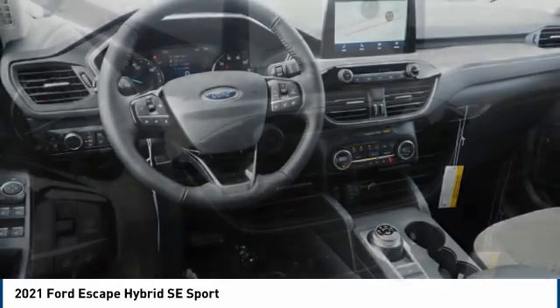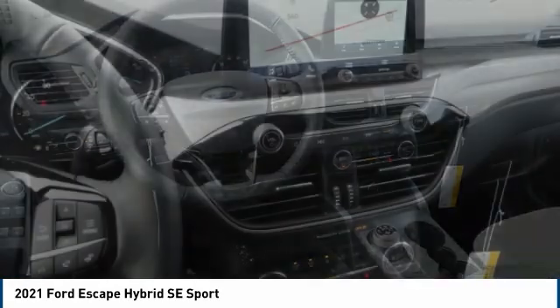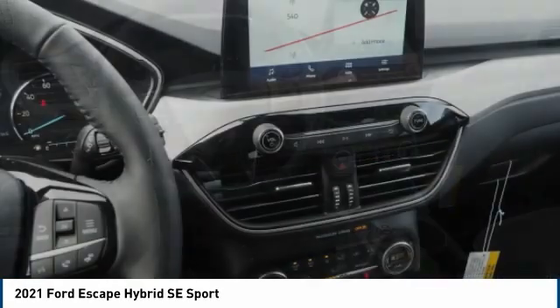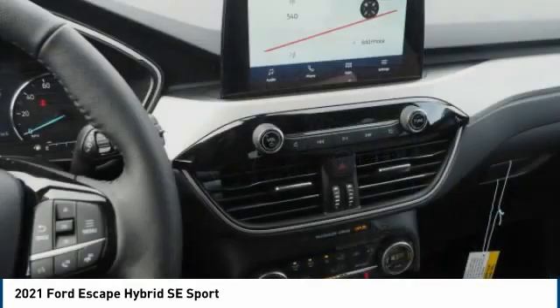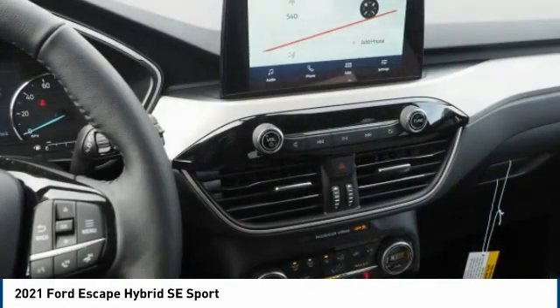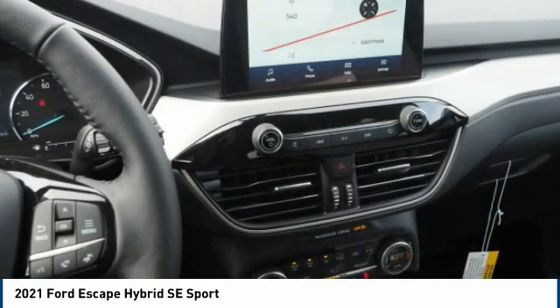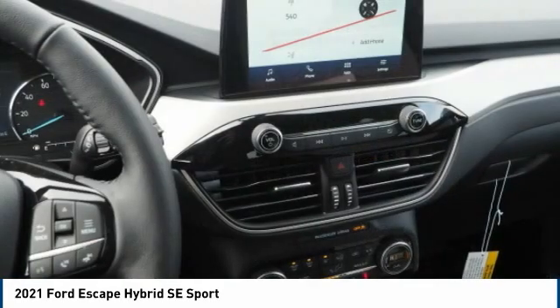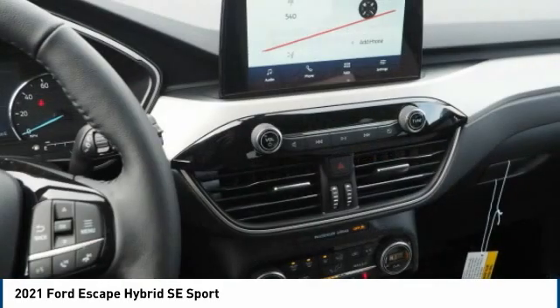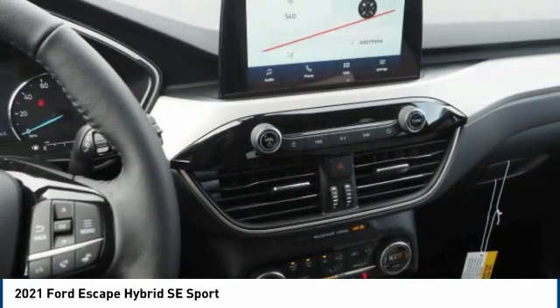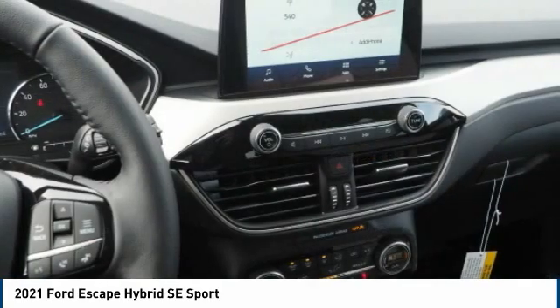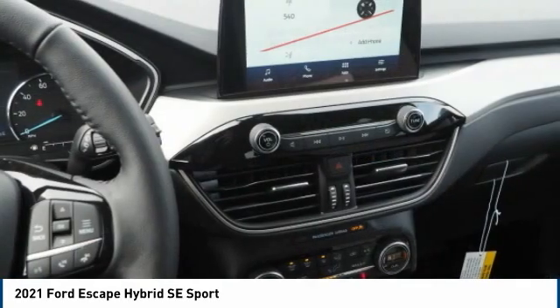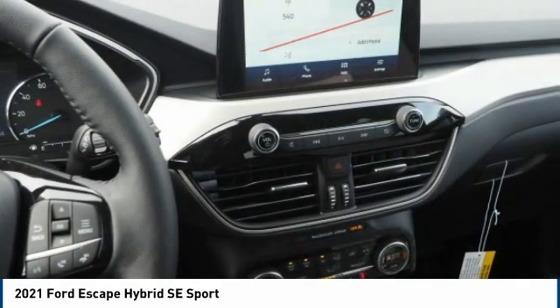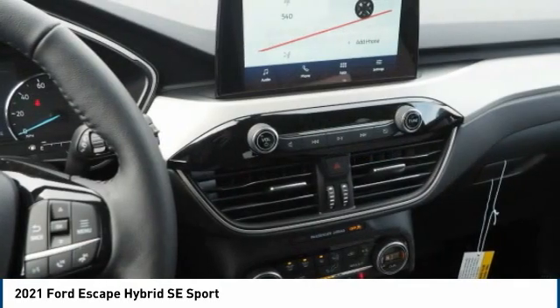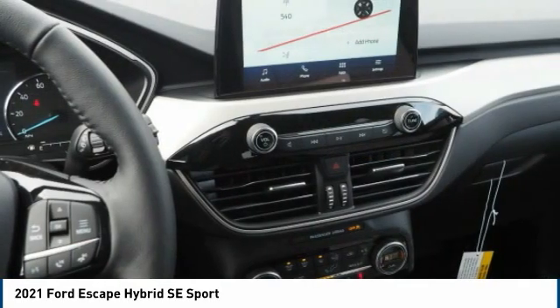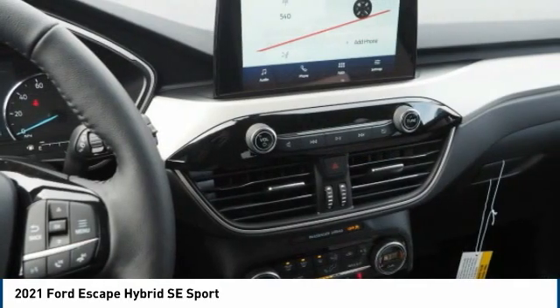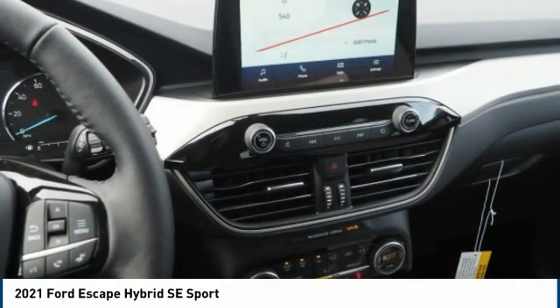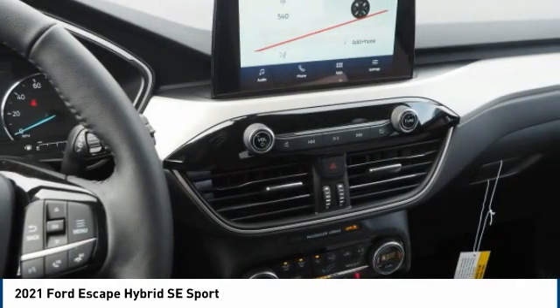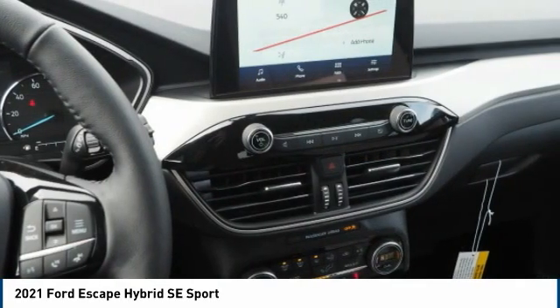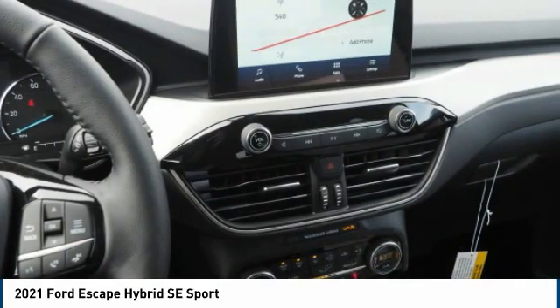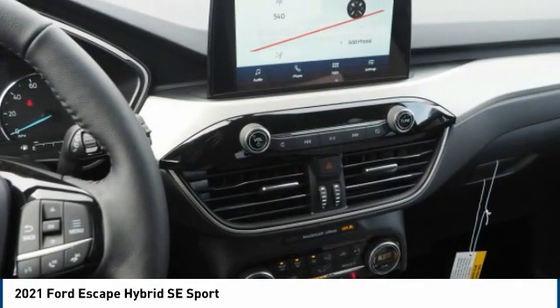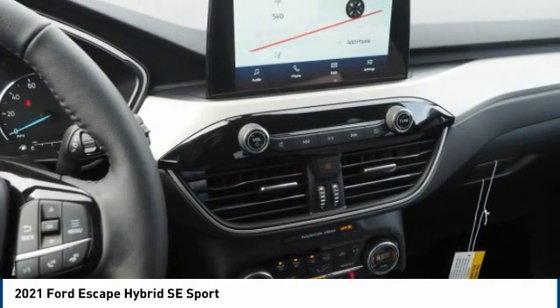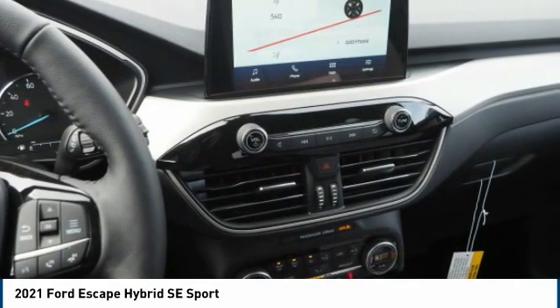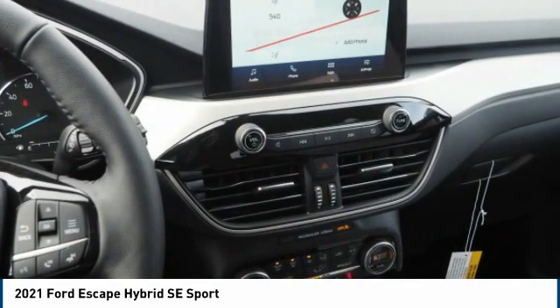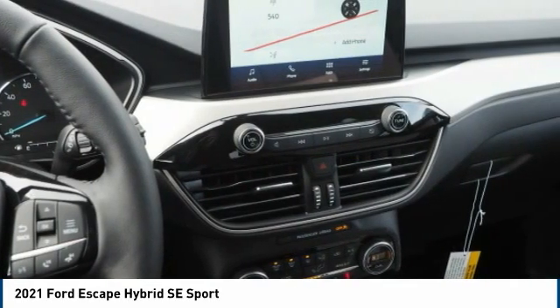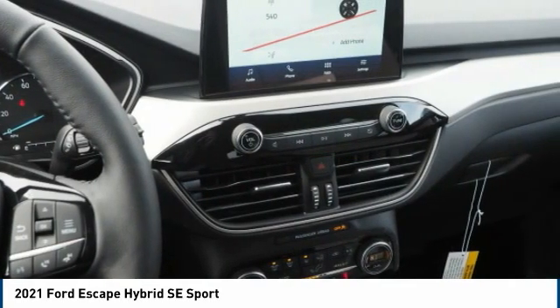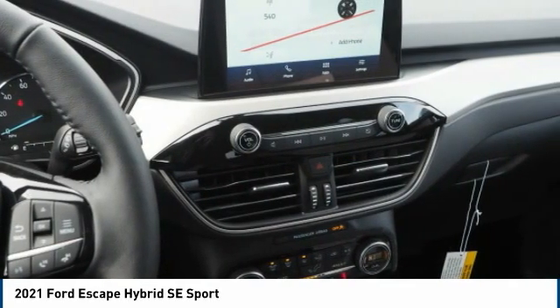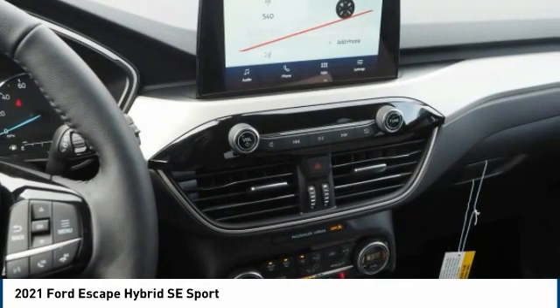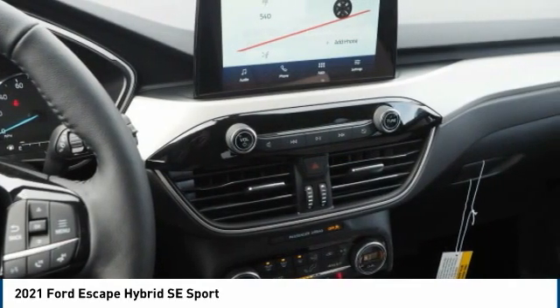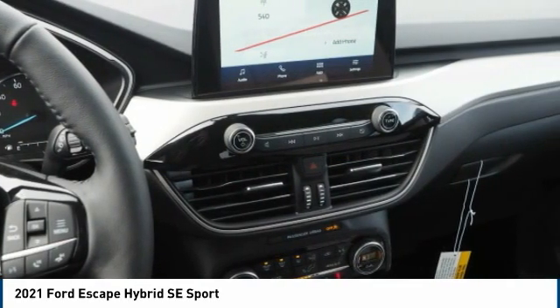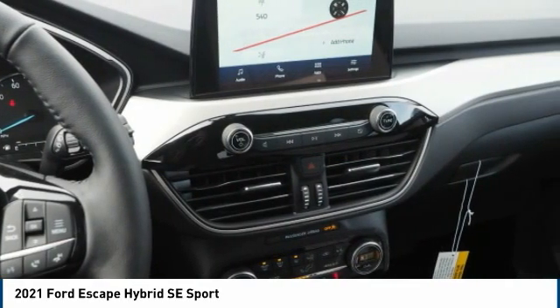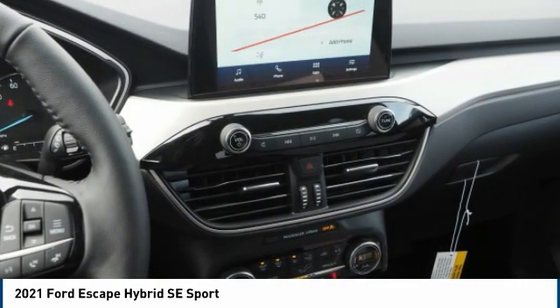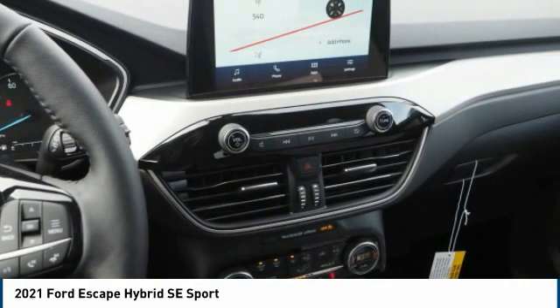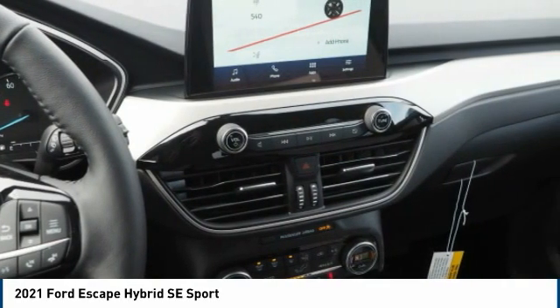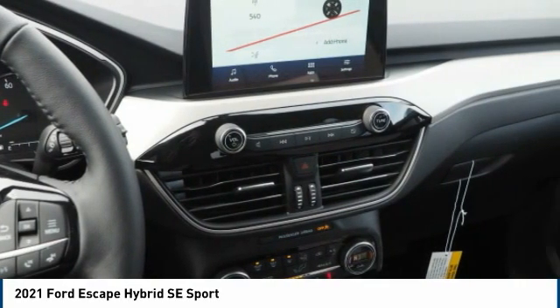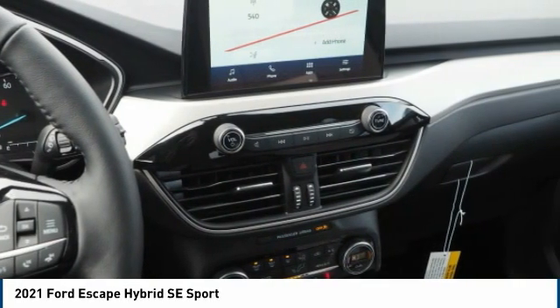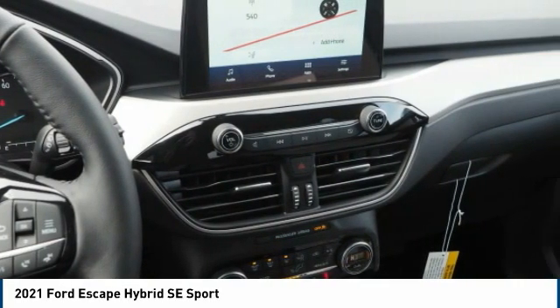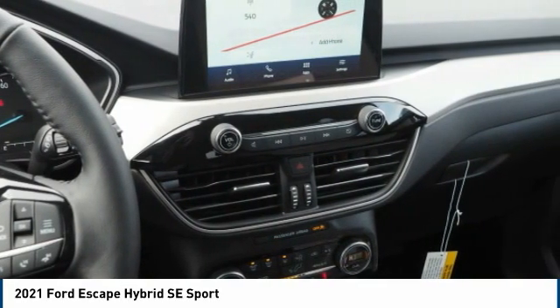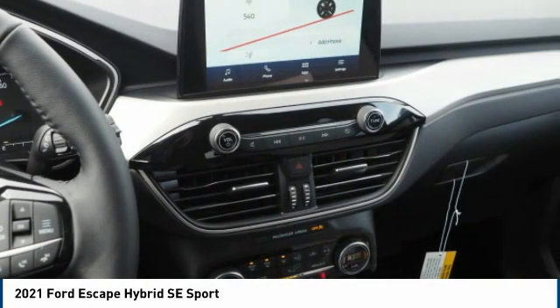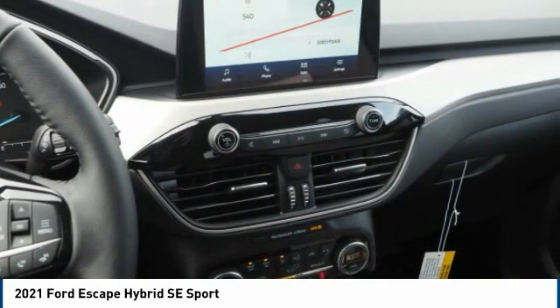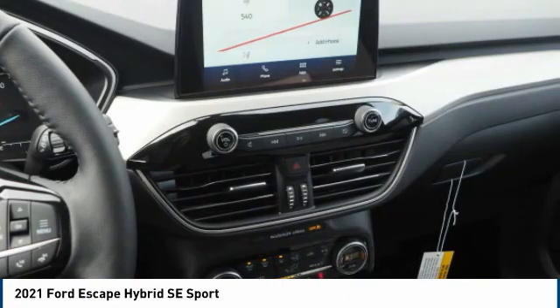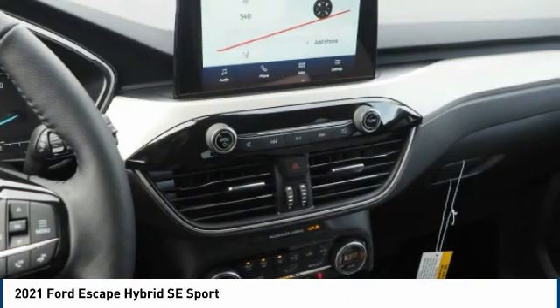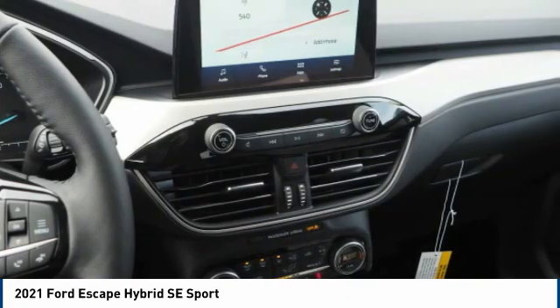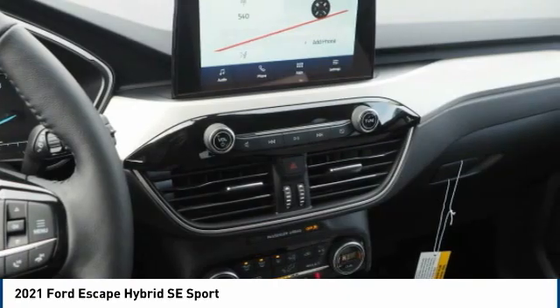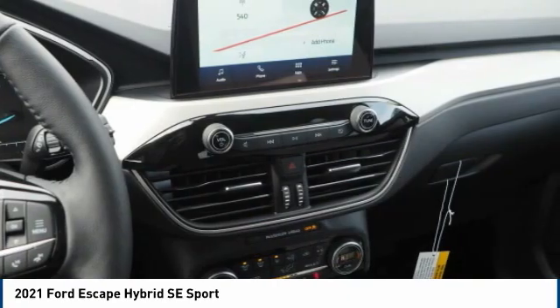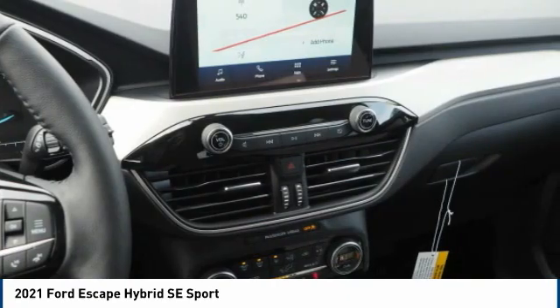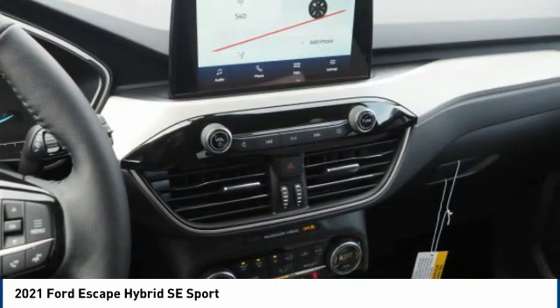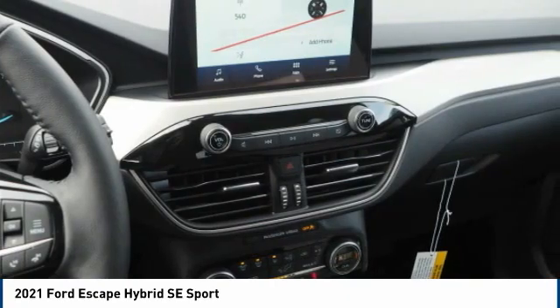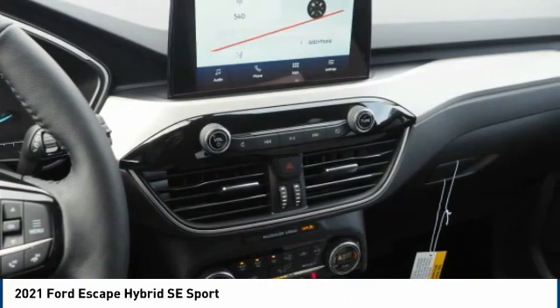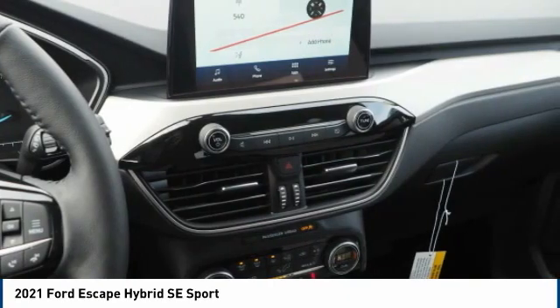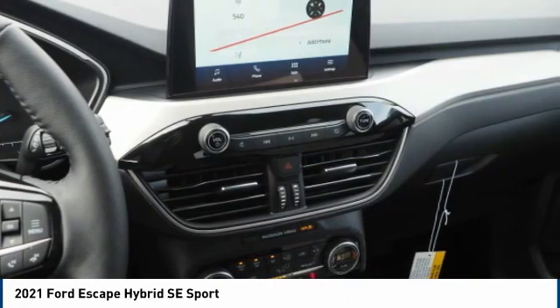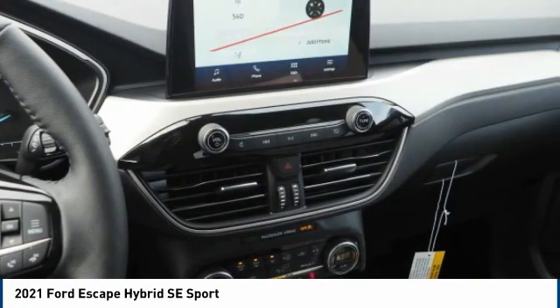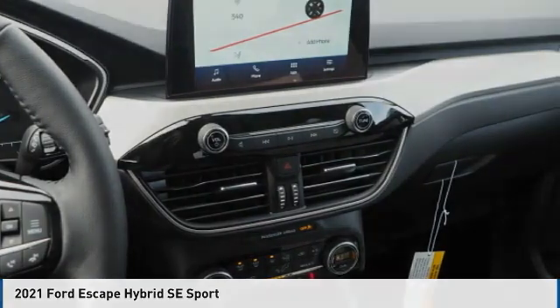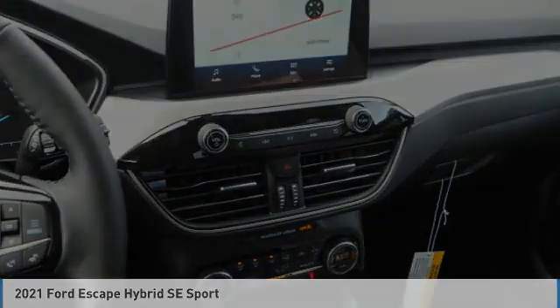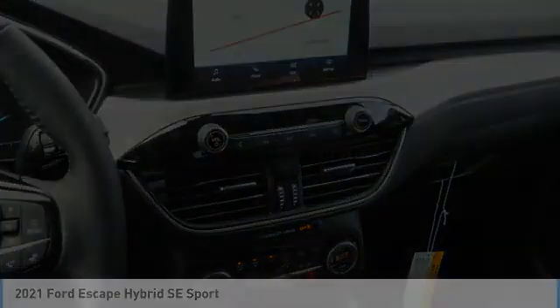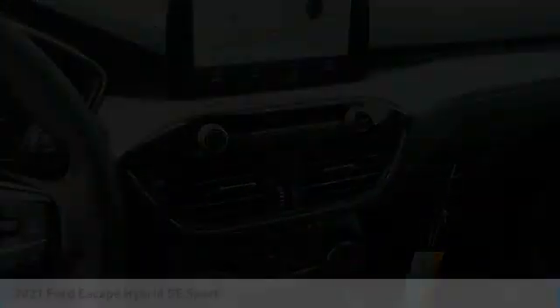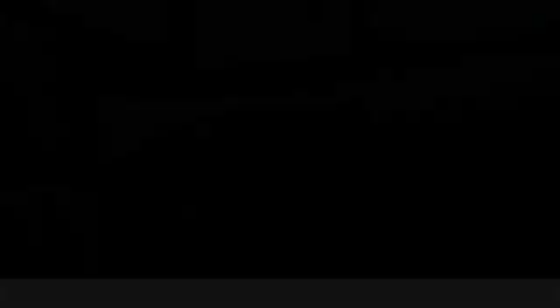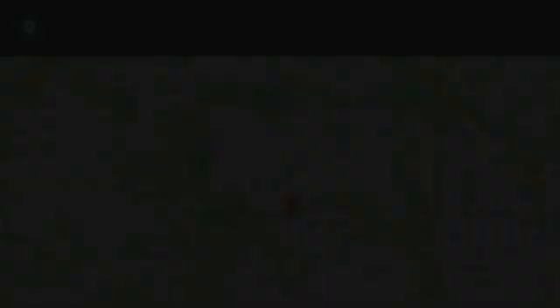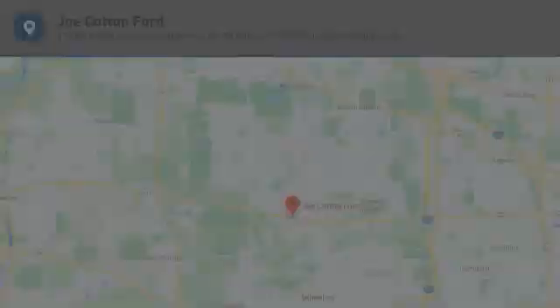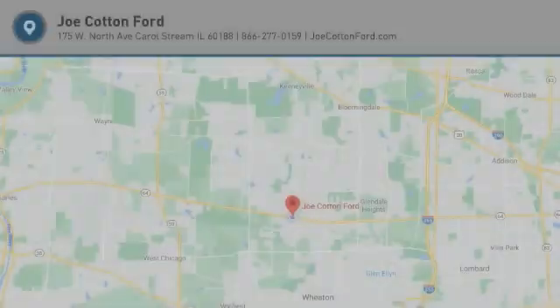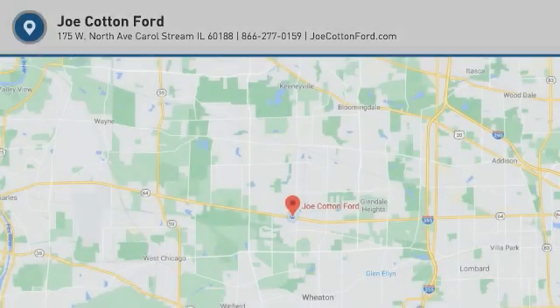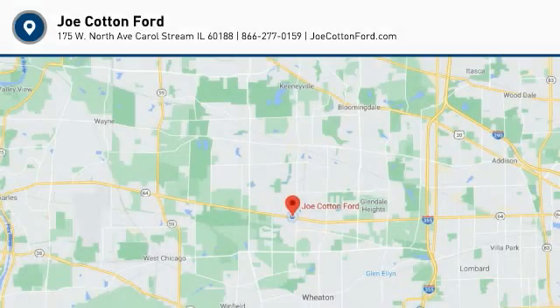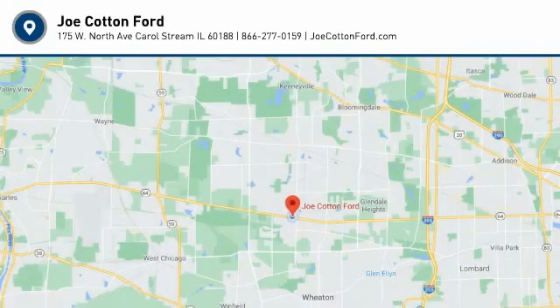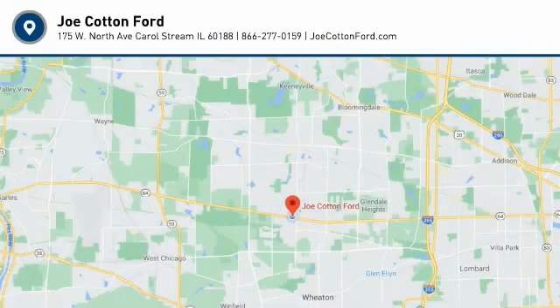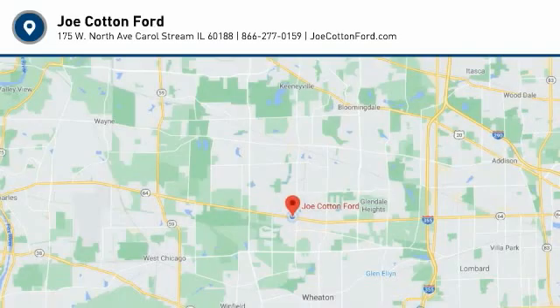Battery saver. Searching for a dependable vehicle that looks great too? You've found it, so stop in today.